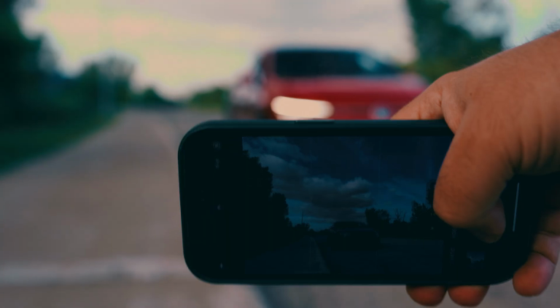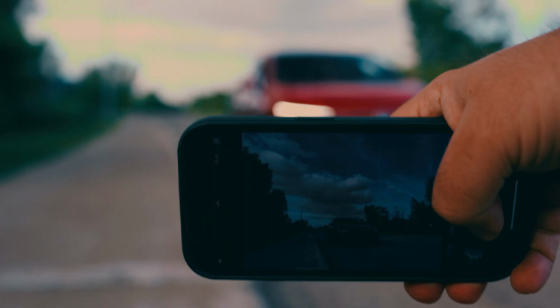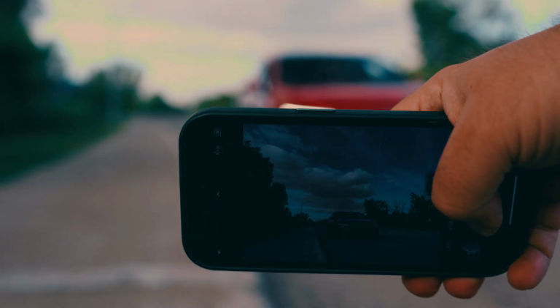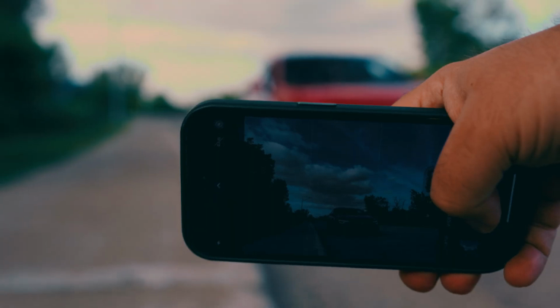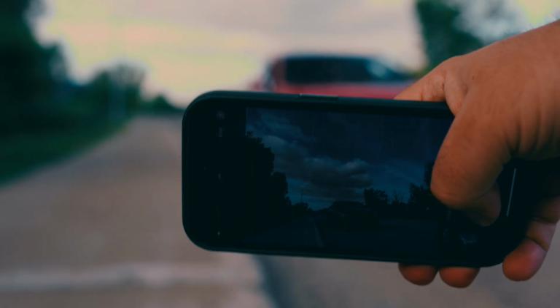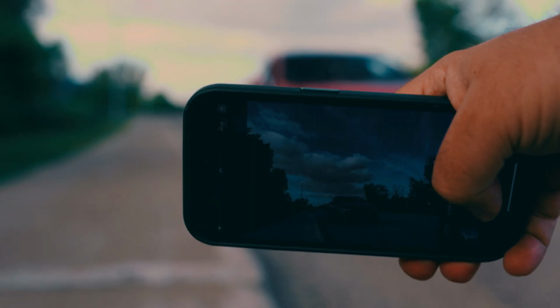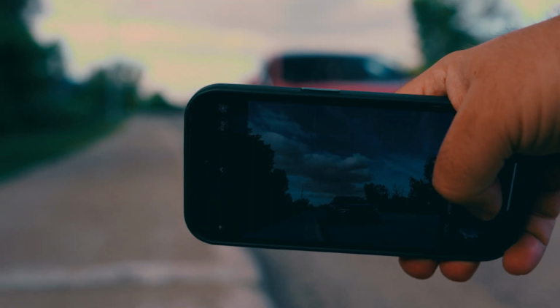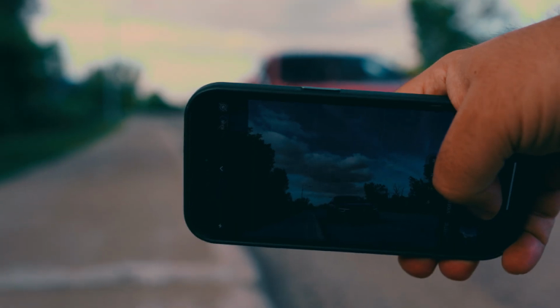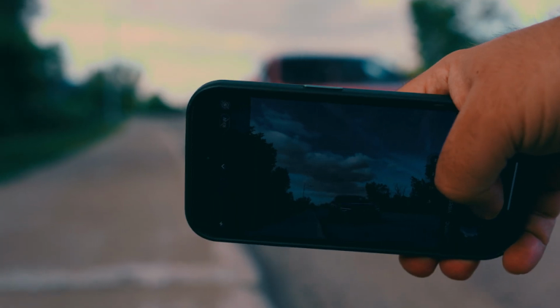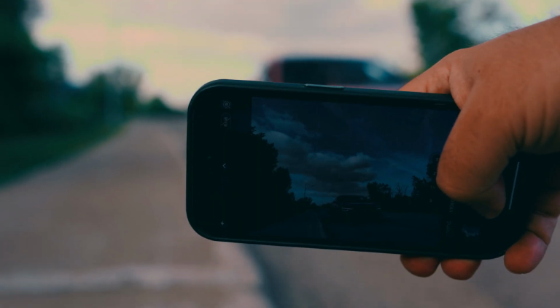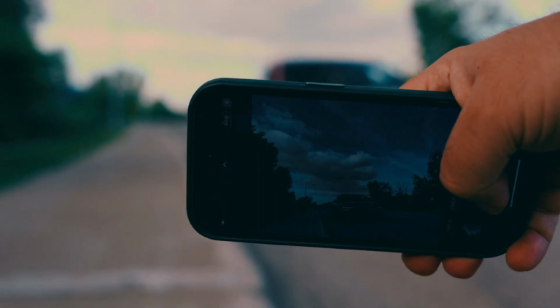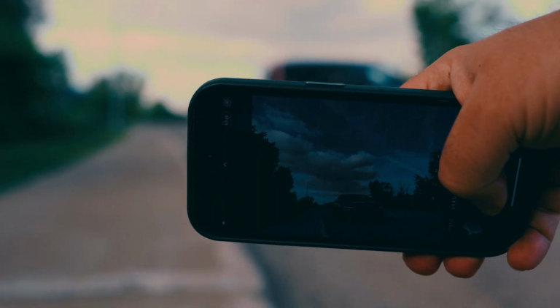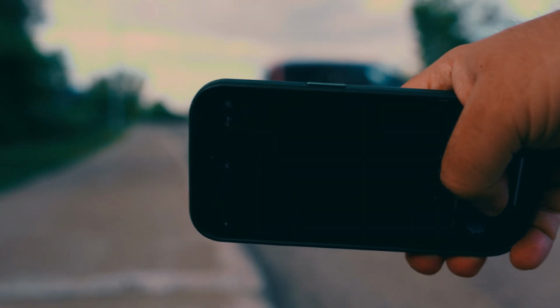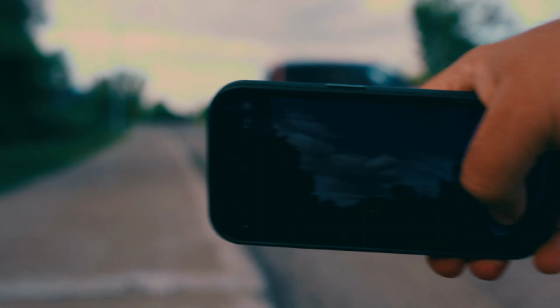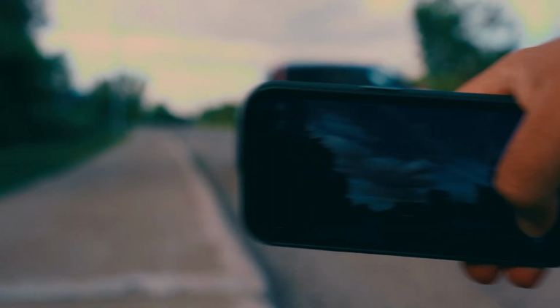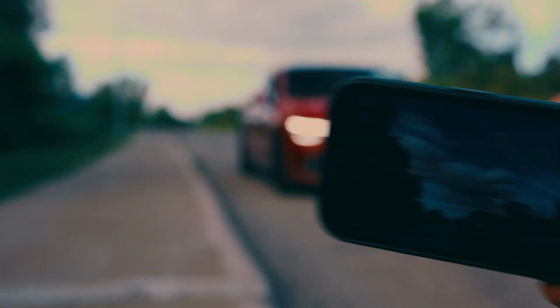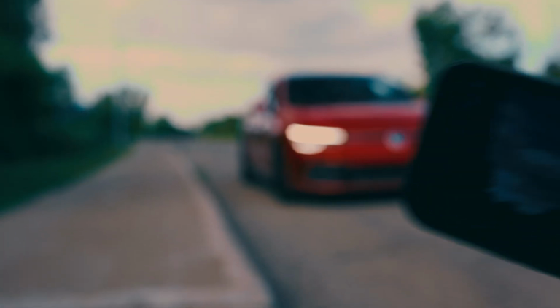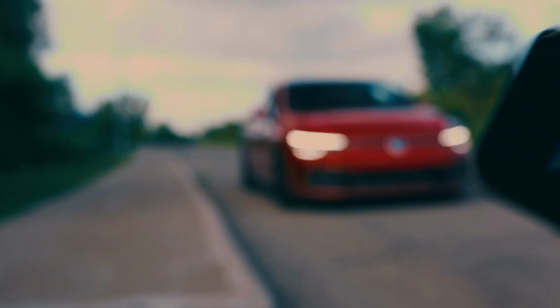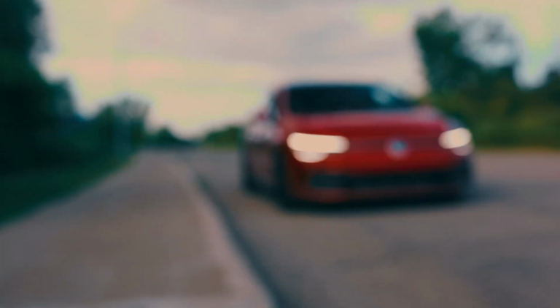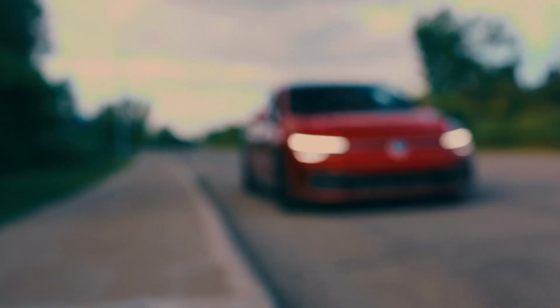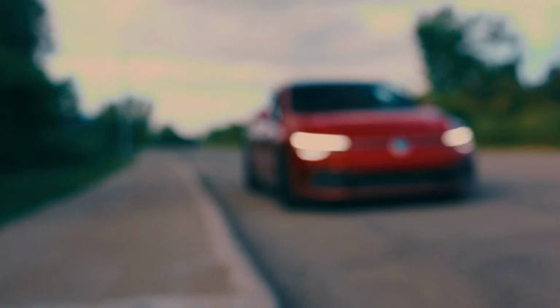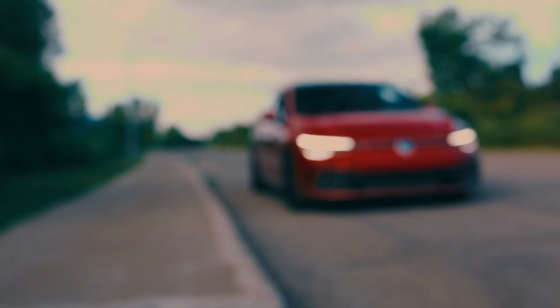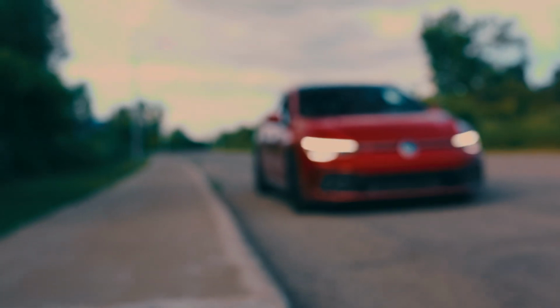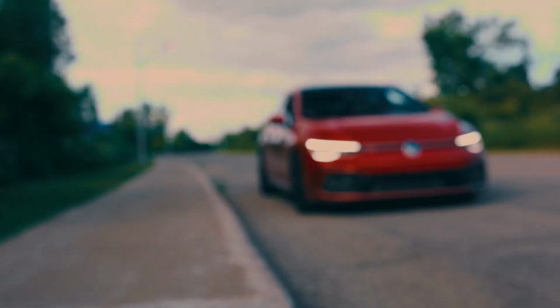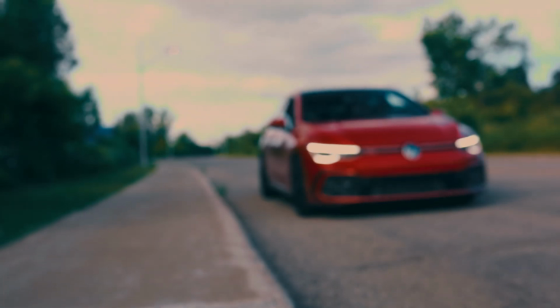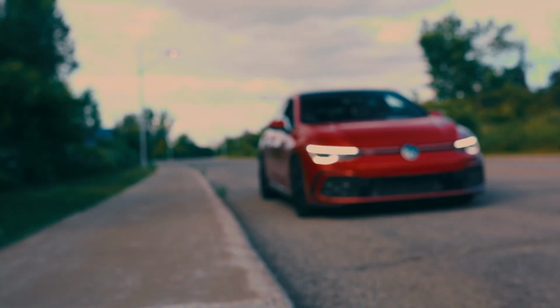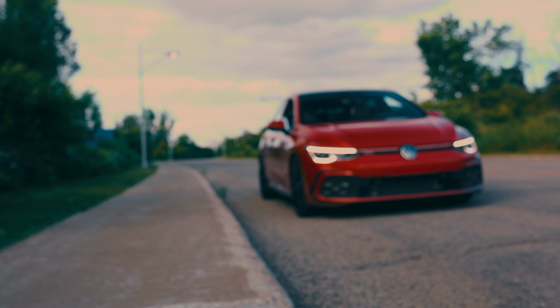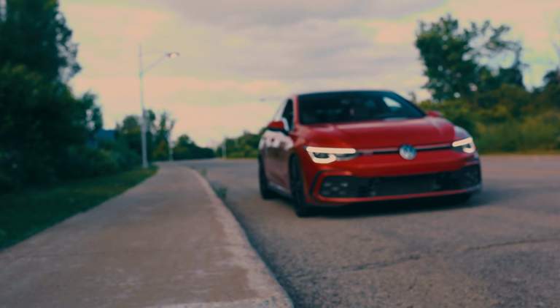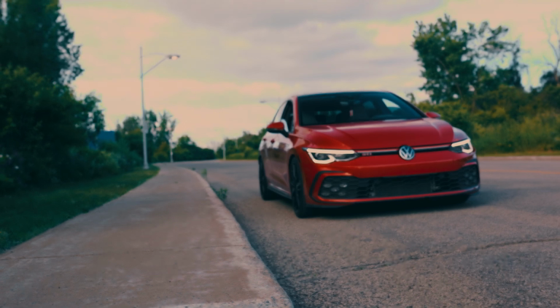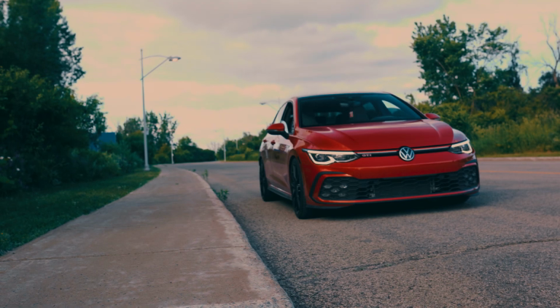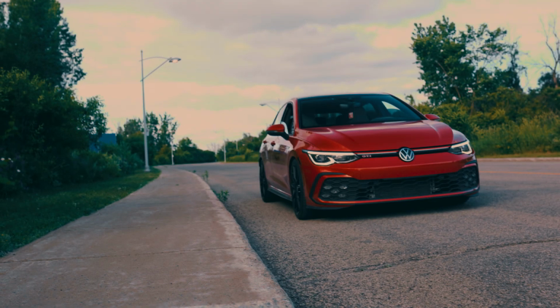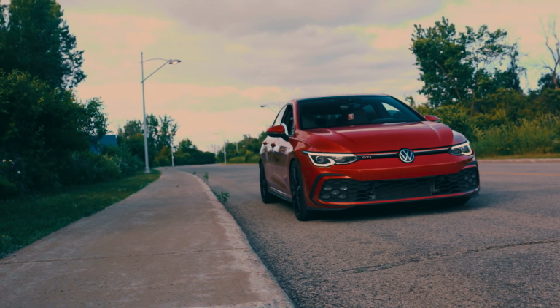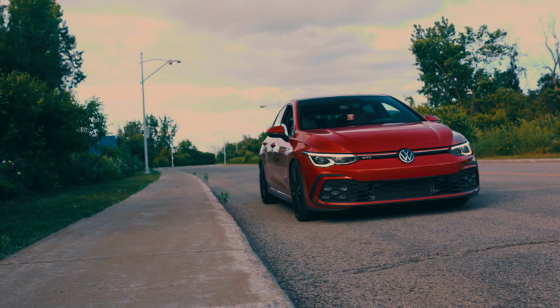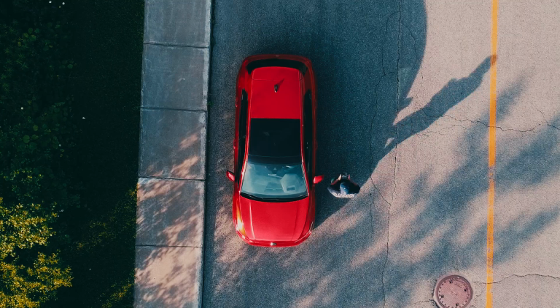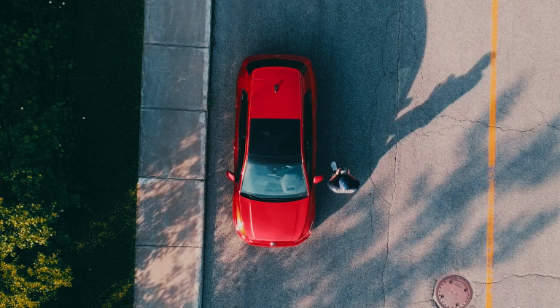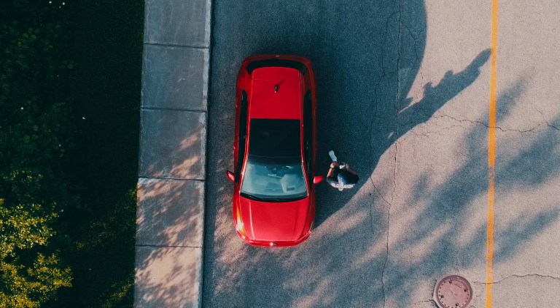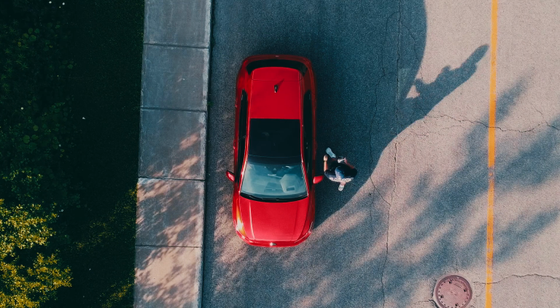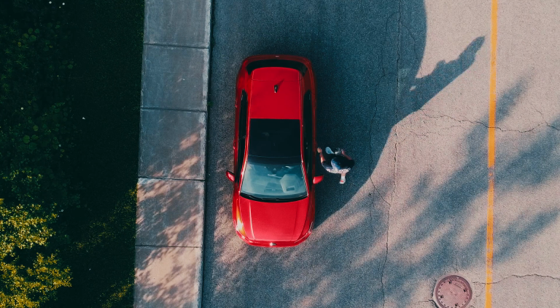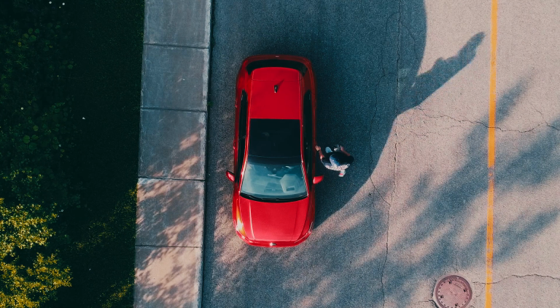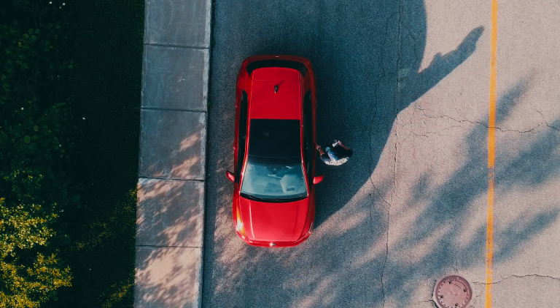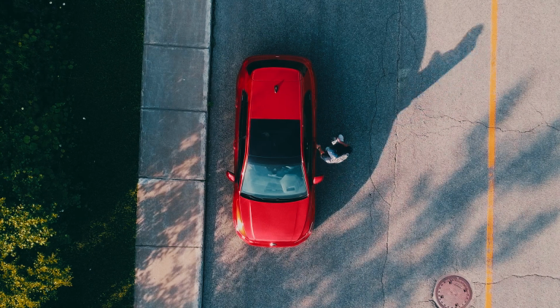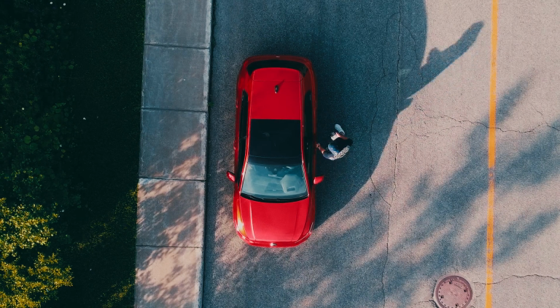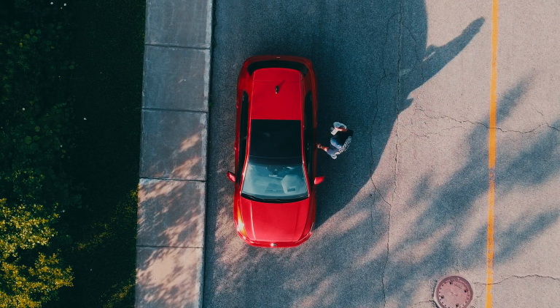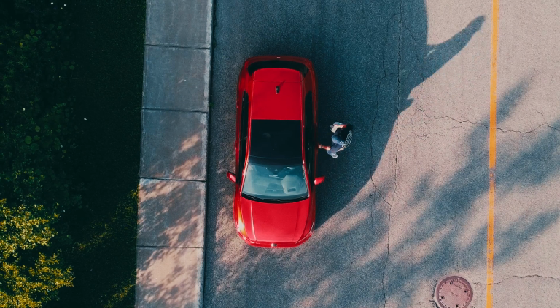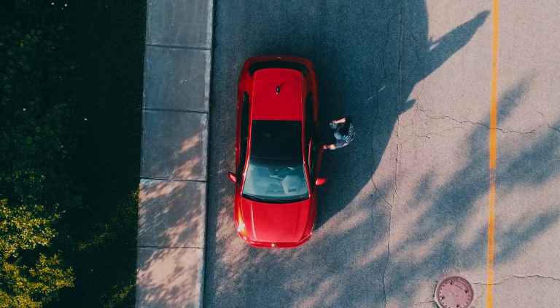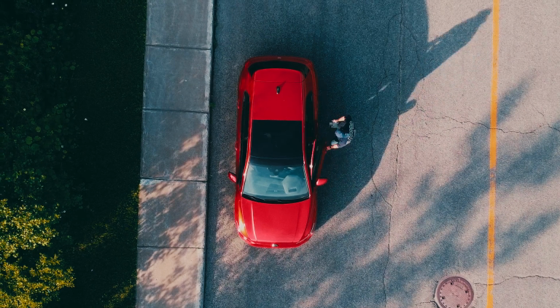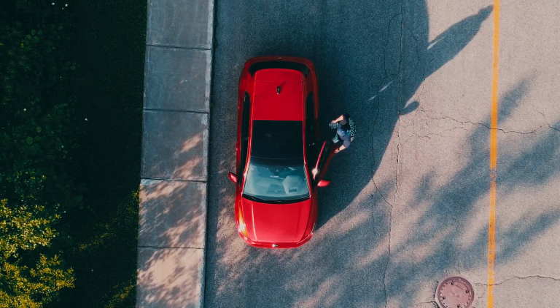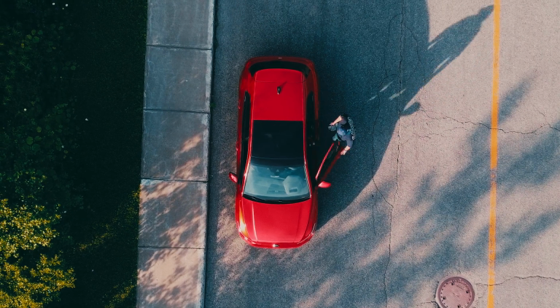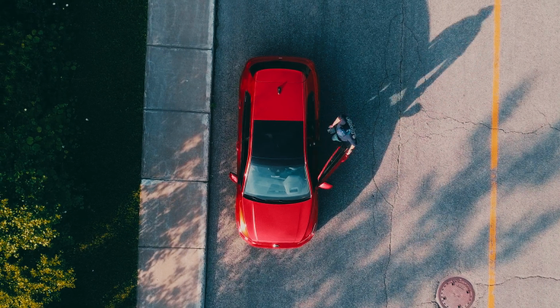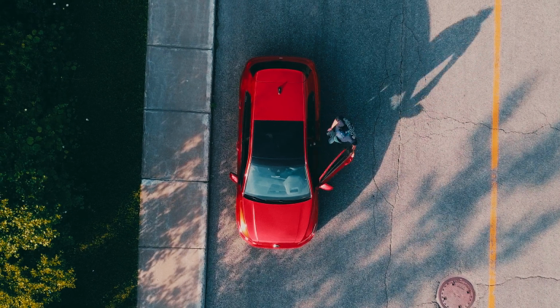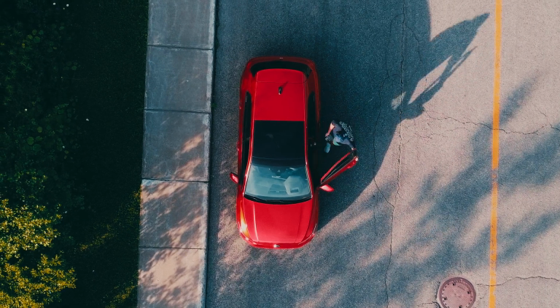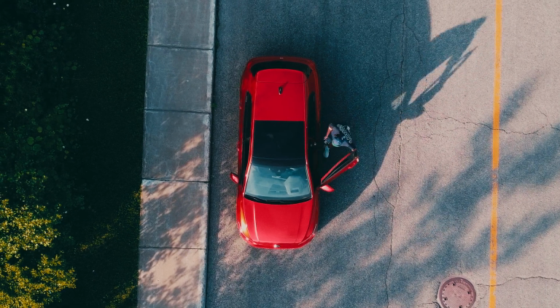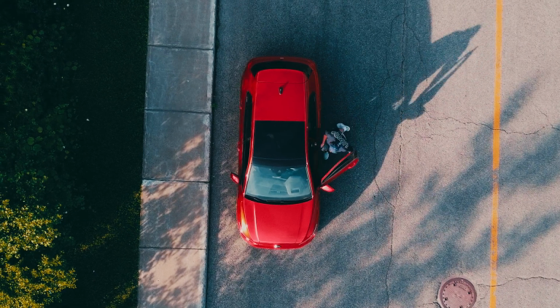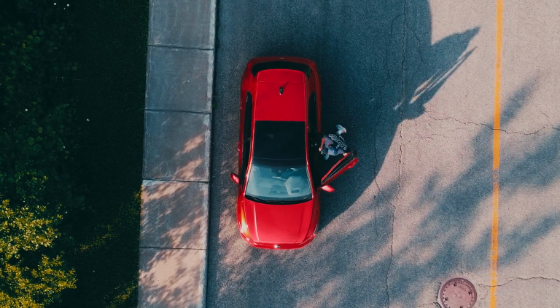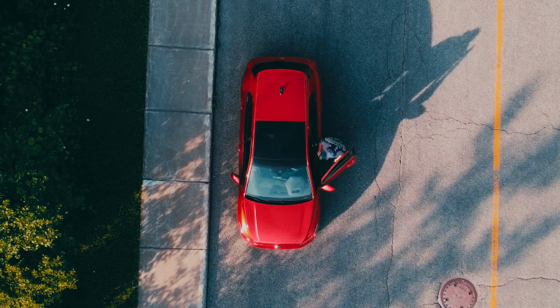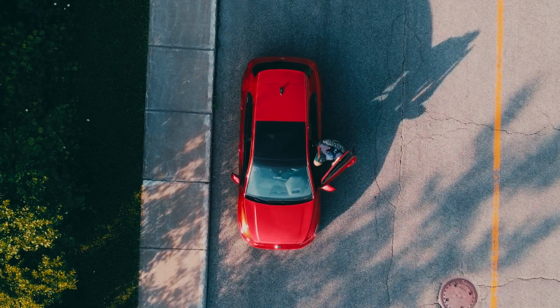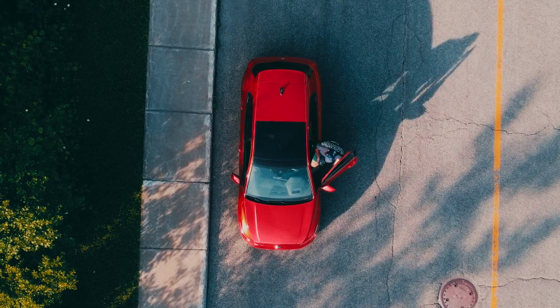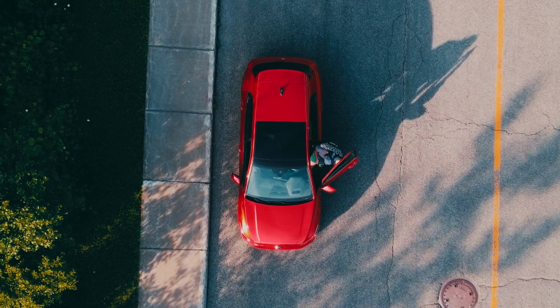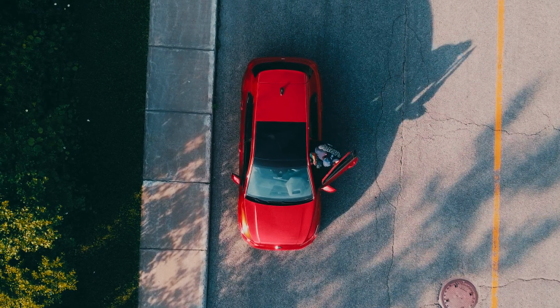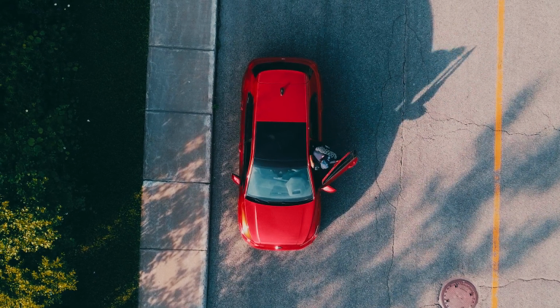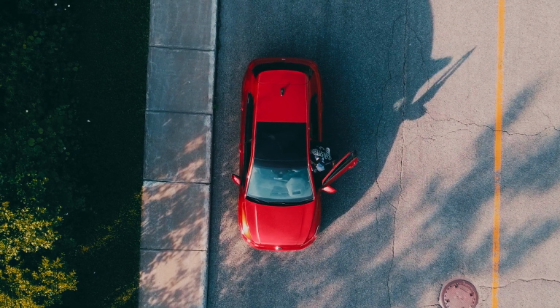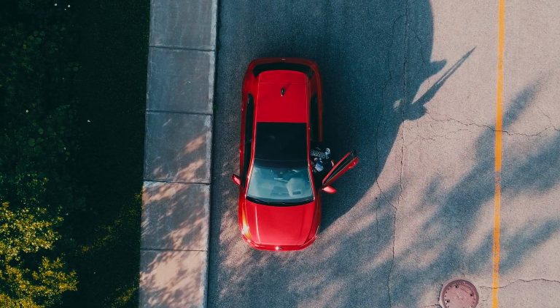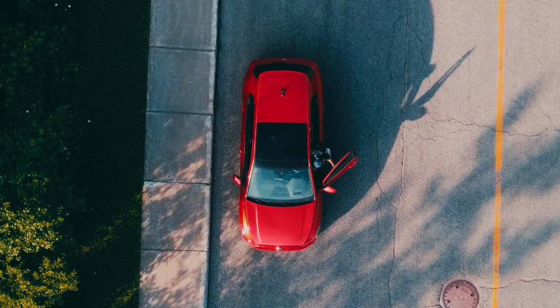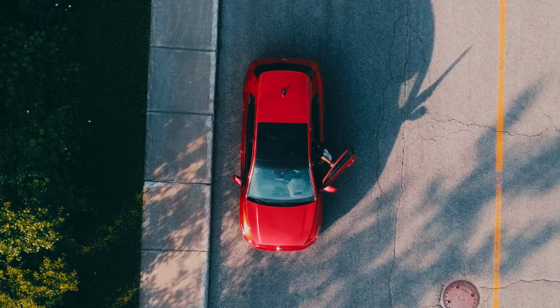With high-speed data logging and advanced safety features, Uniflex also ensures peak performance without compromising reliability.